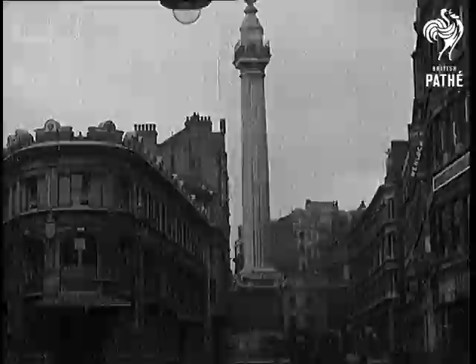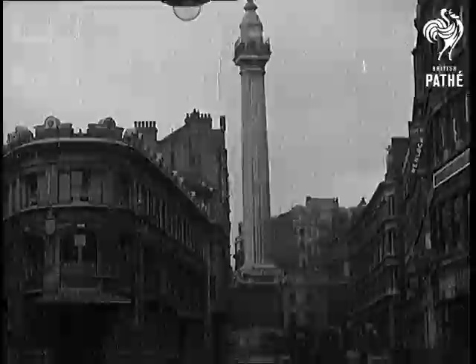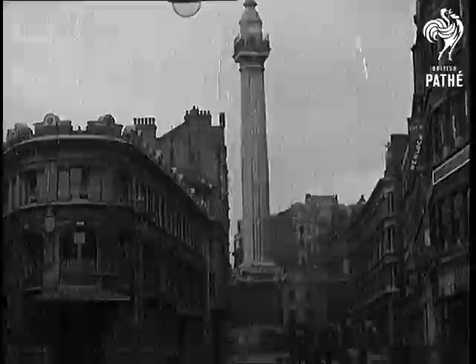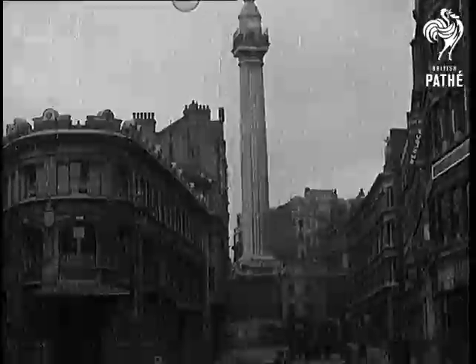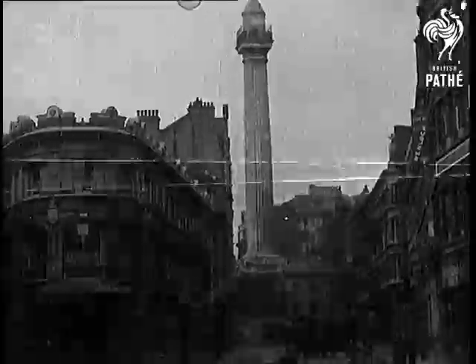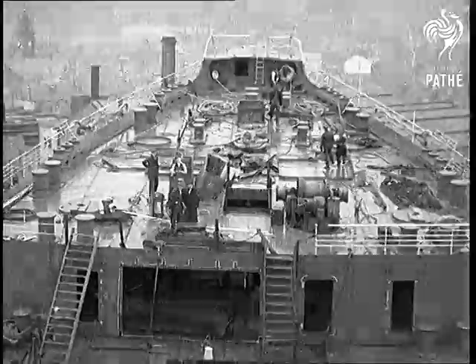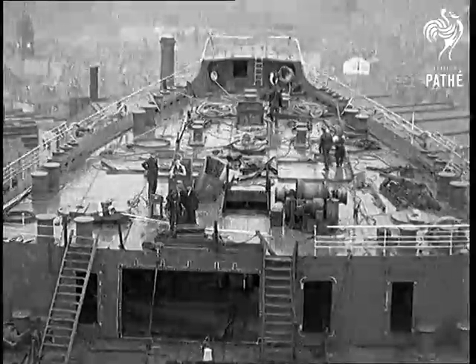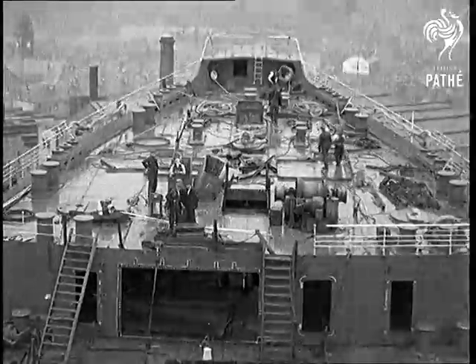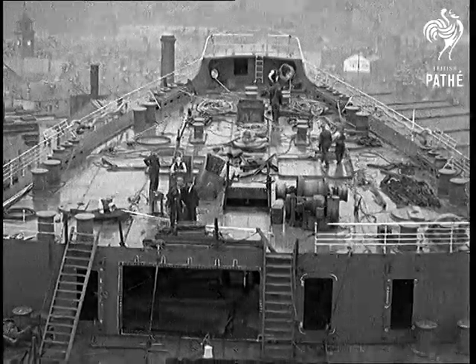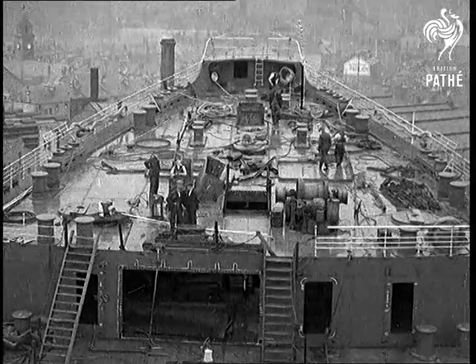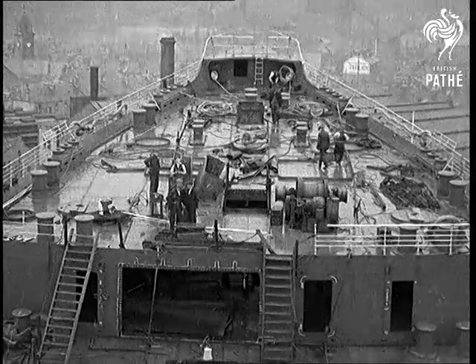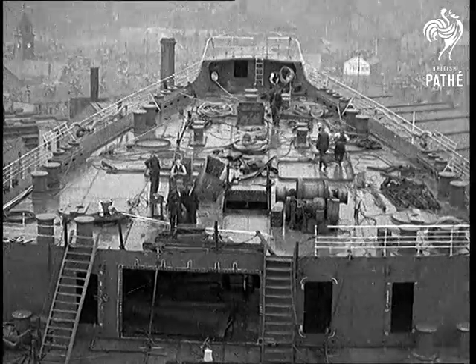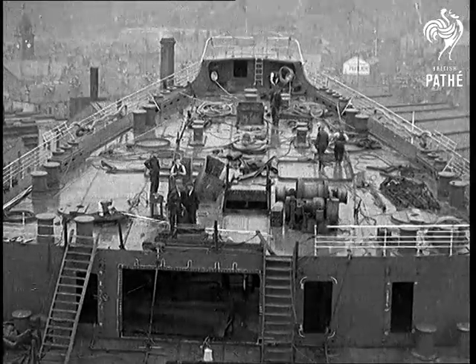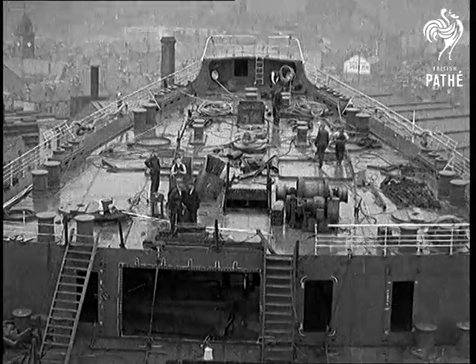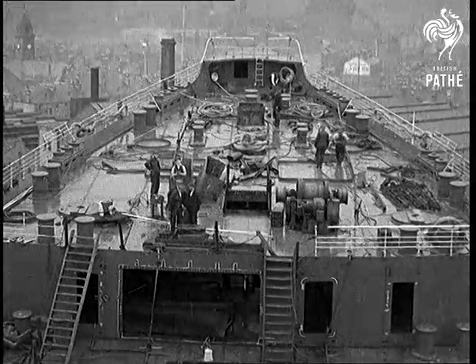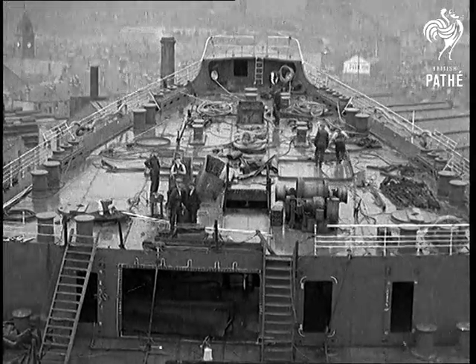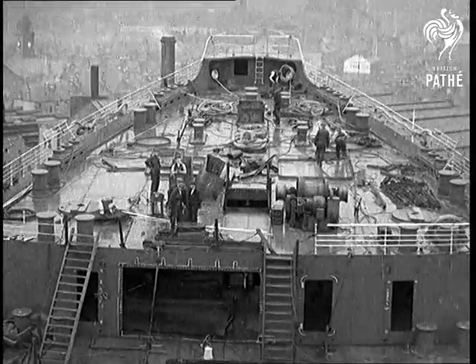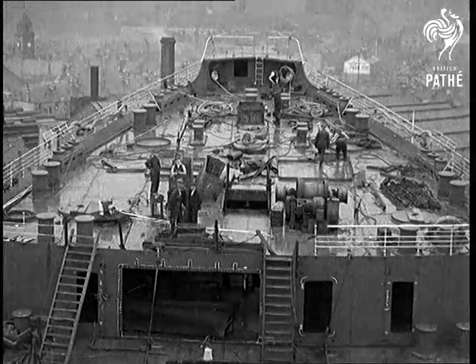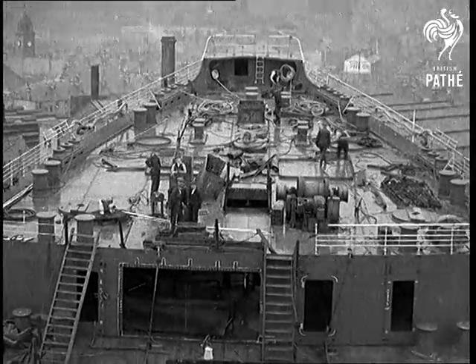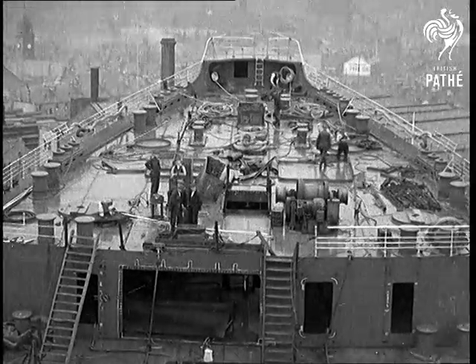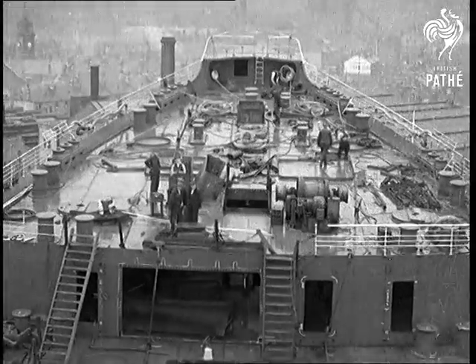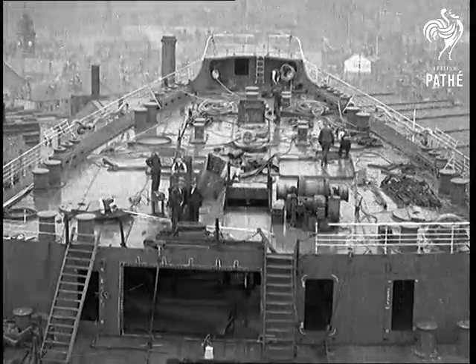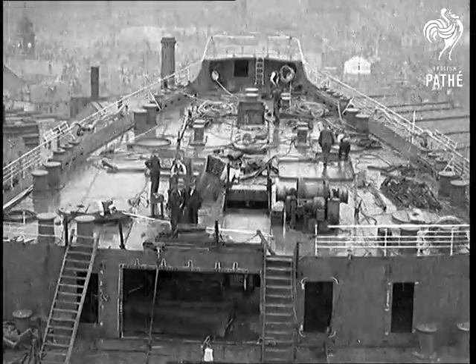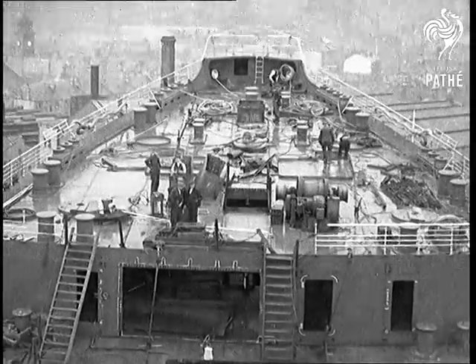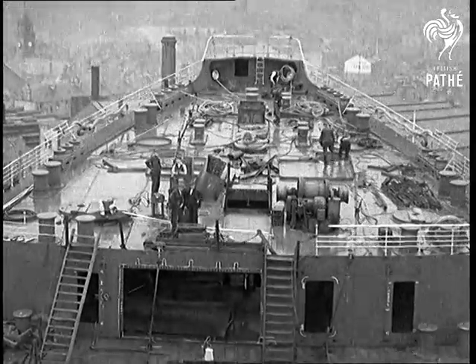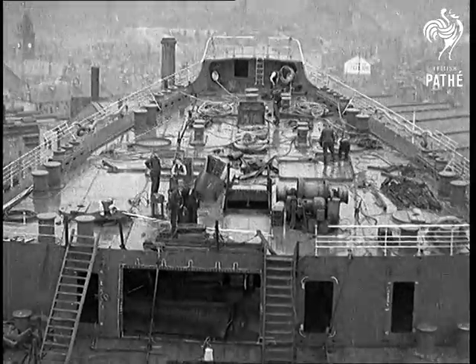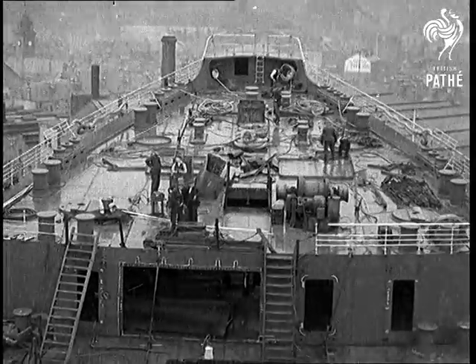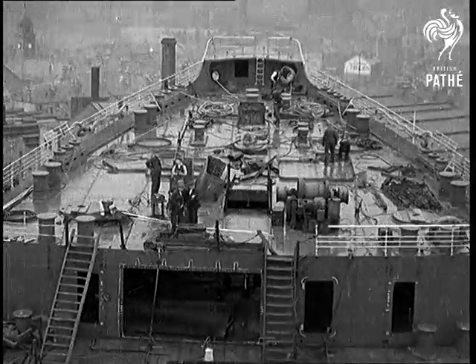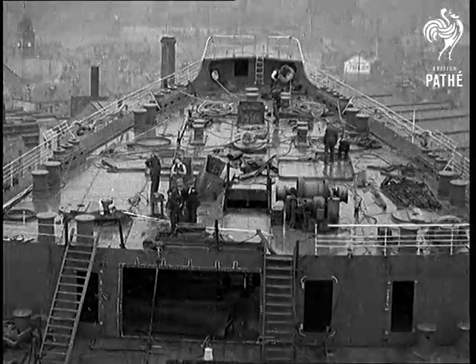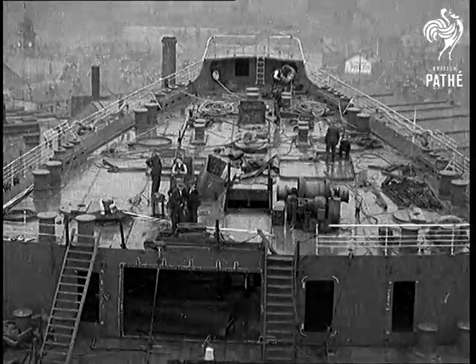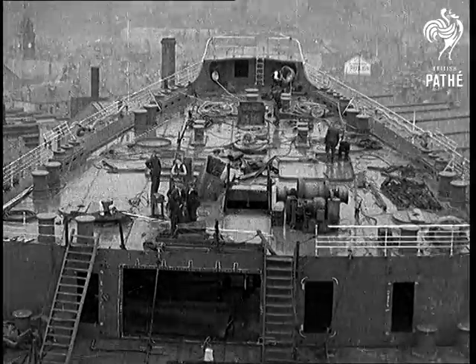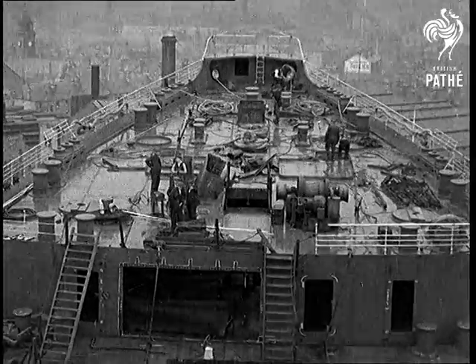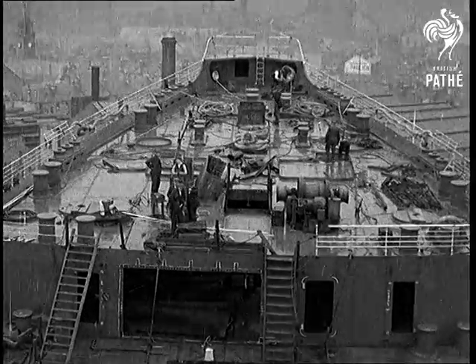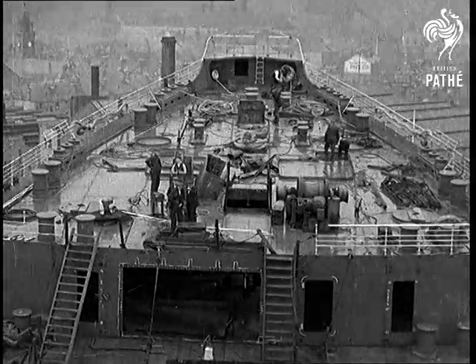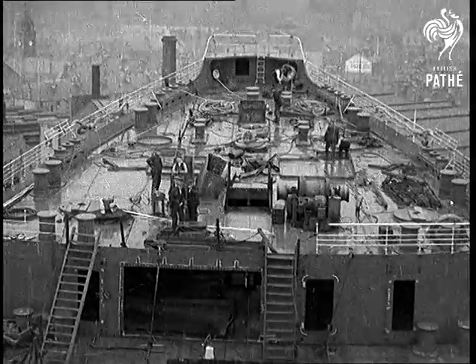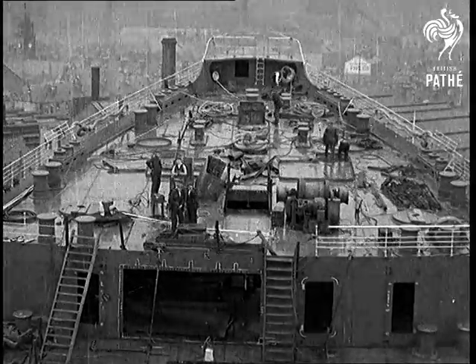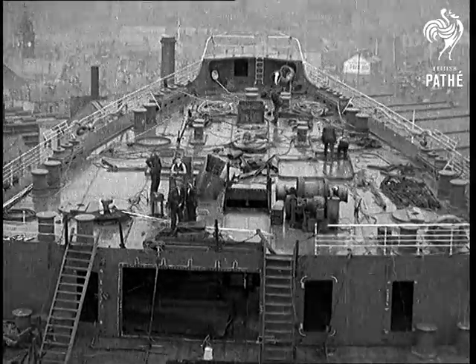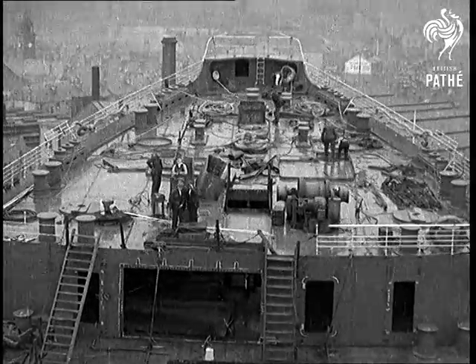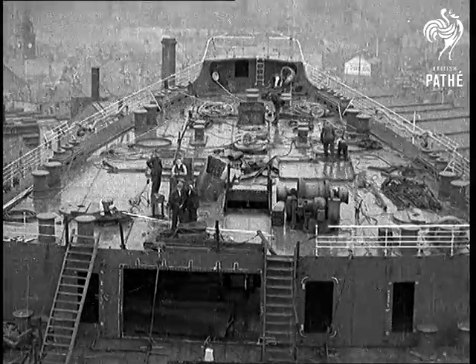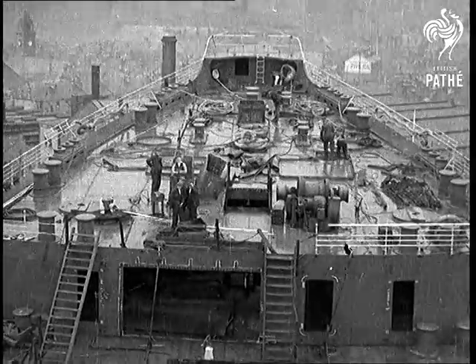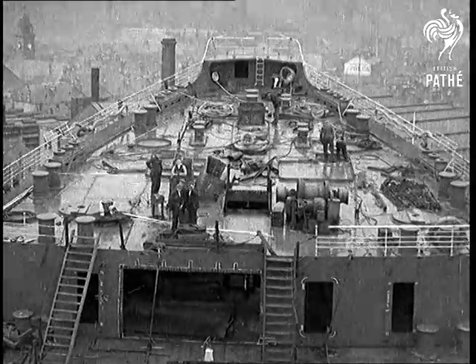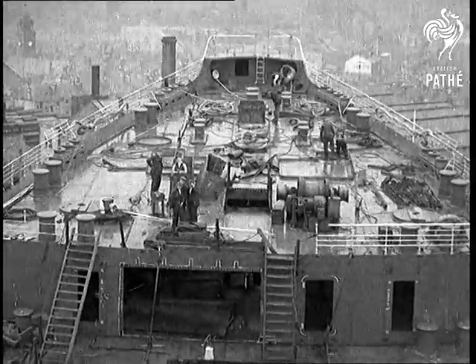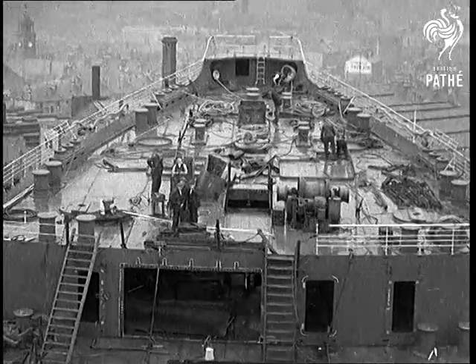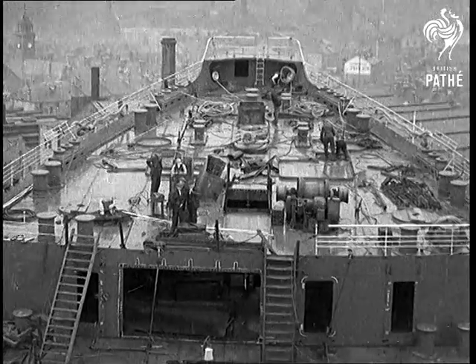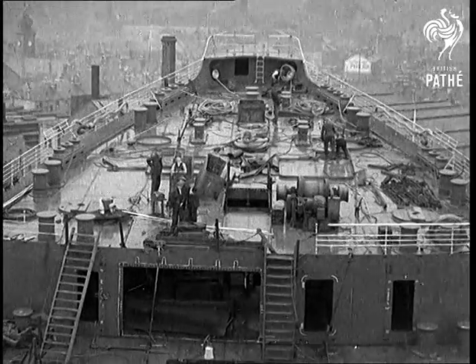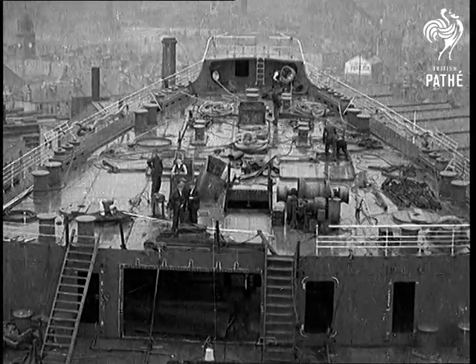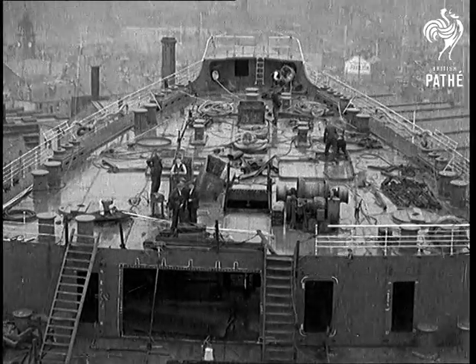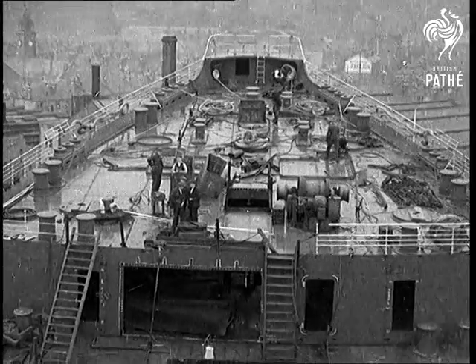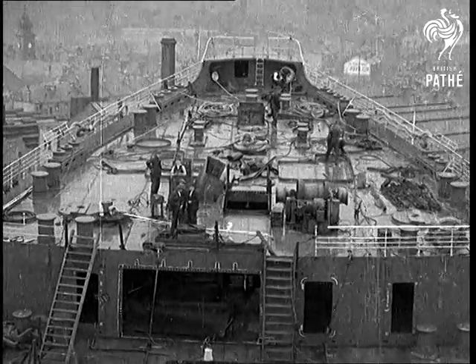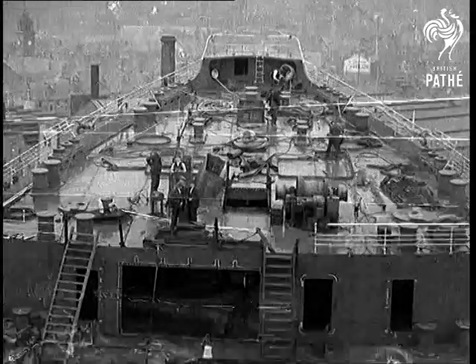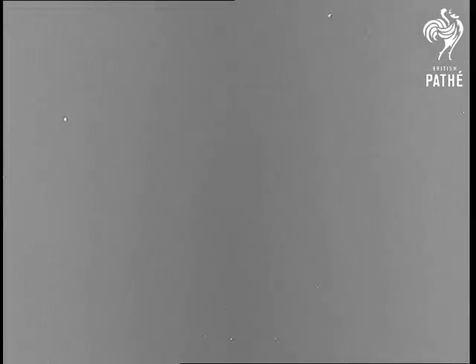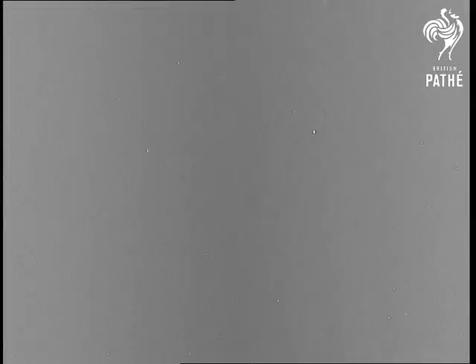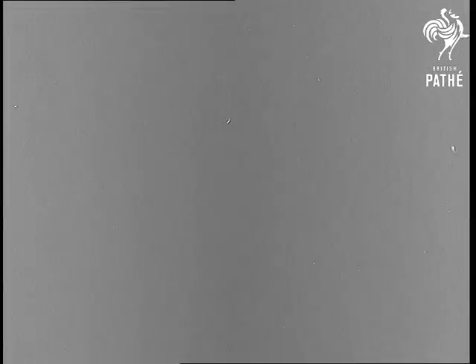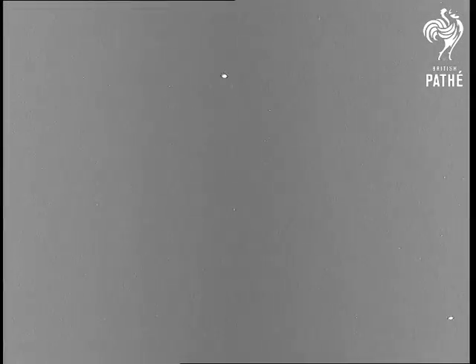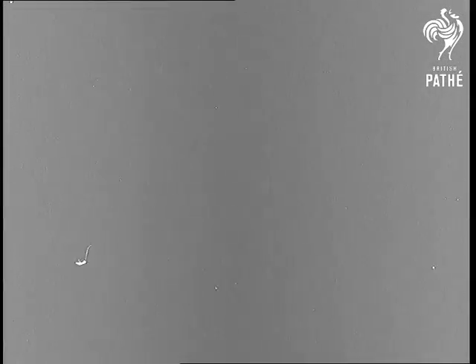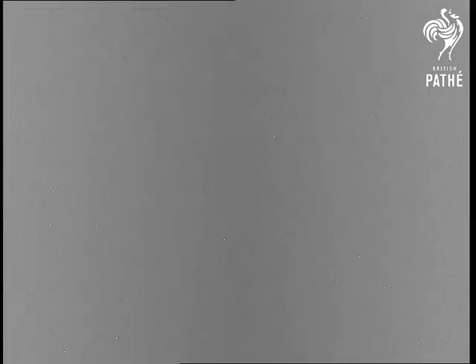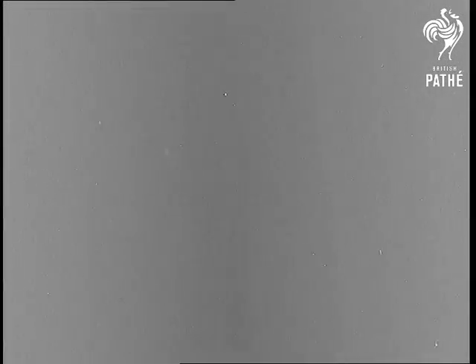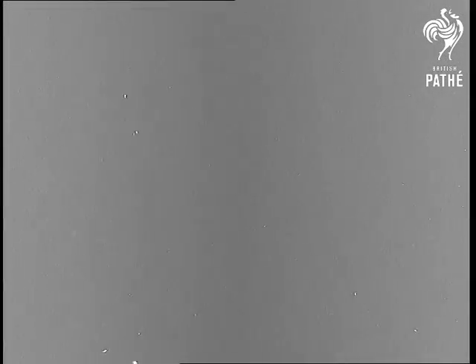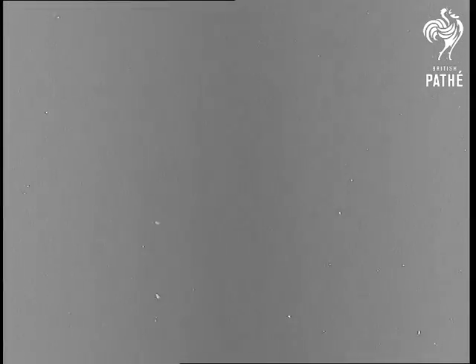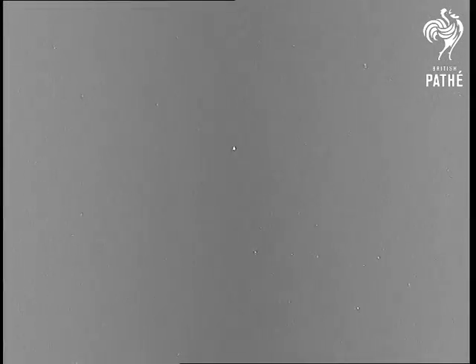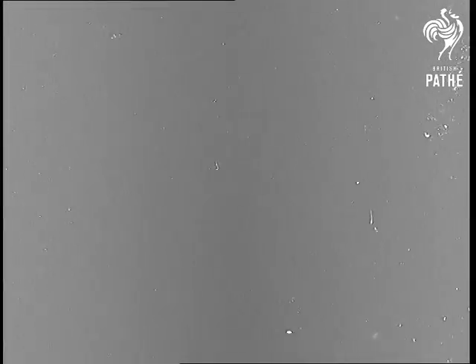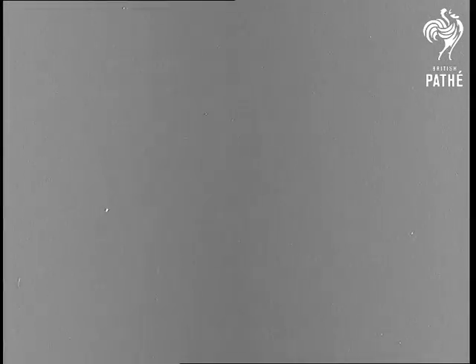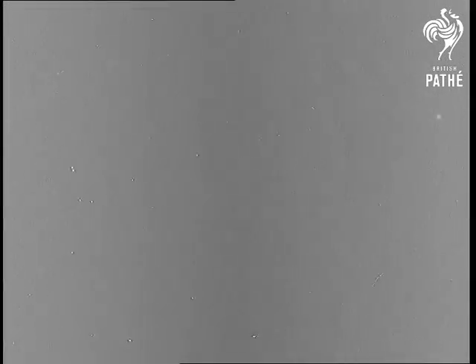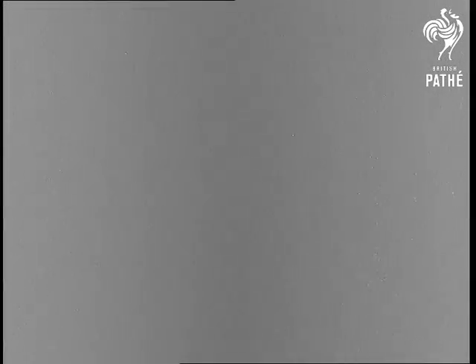This is 534, the pride of the Clyde, which is in the background, and in whose waters she'll receive her baptism as she goes out to make more world history.